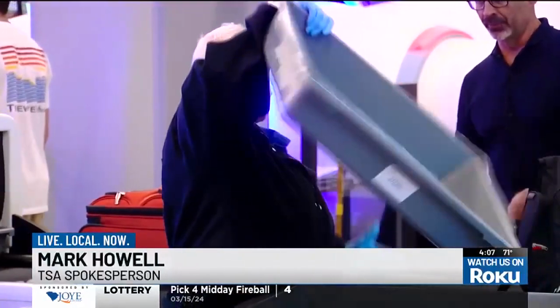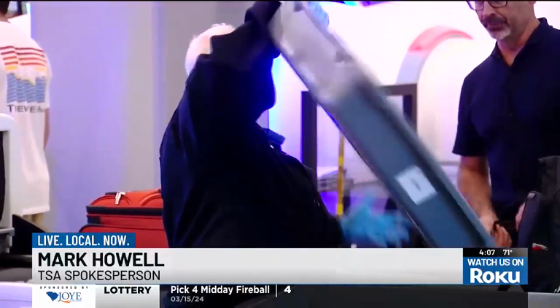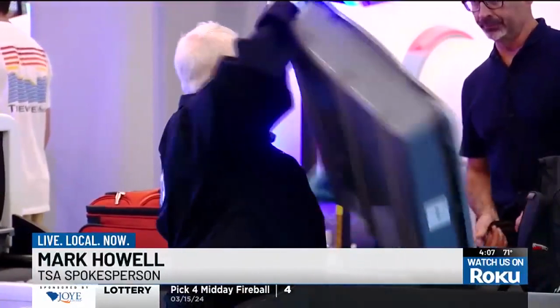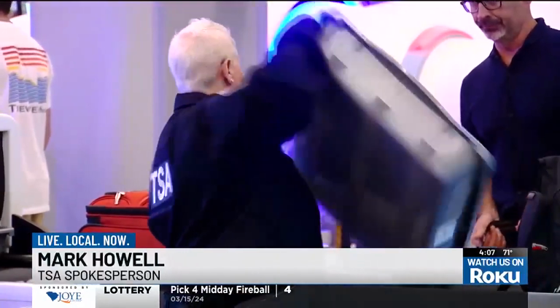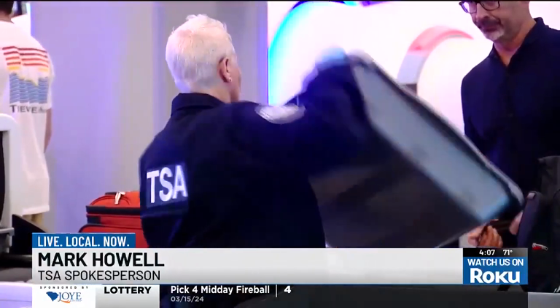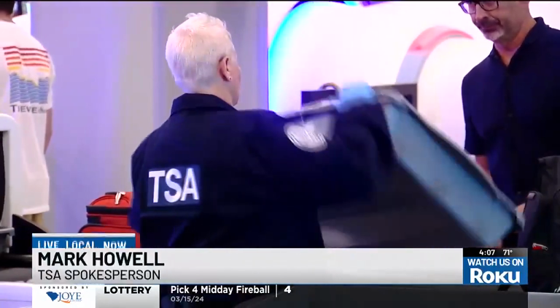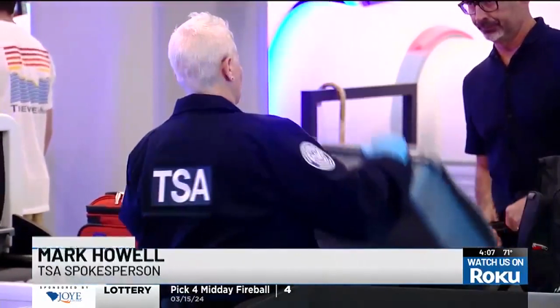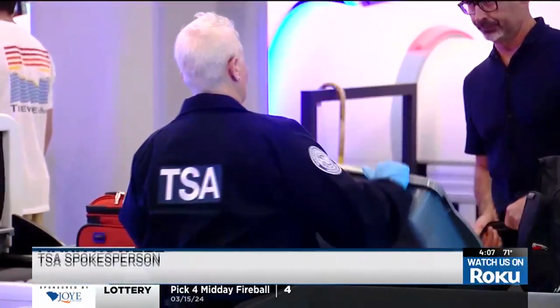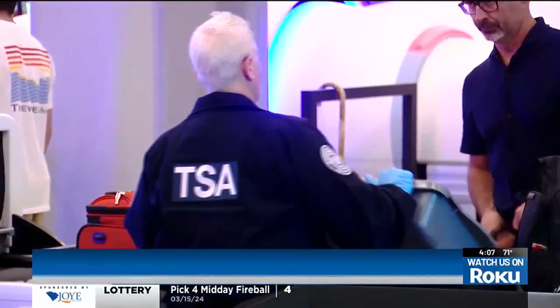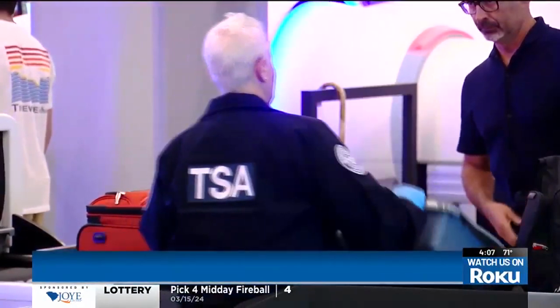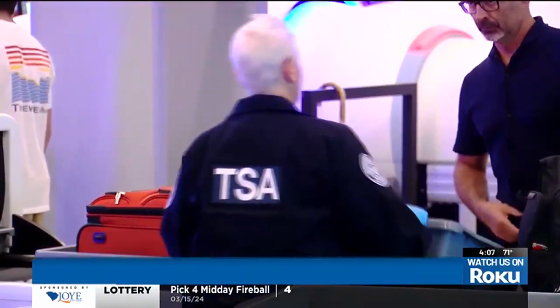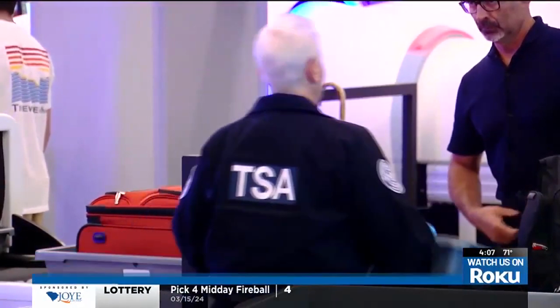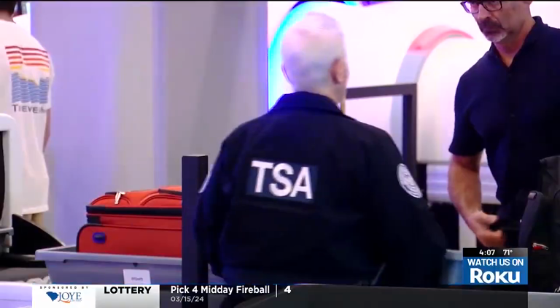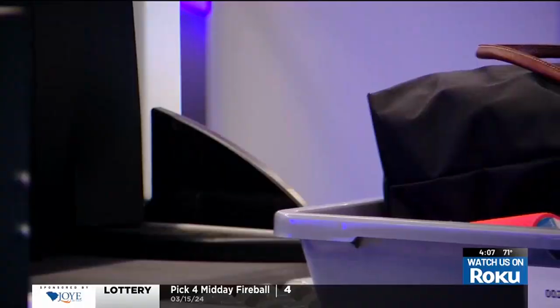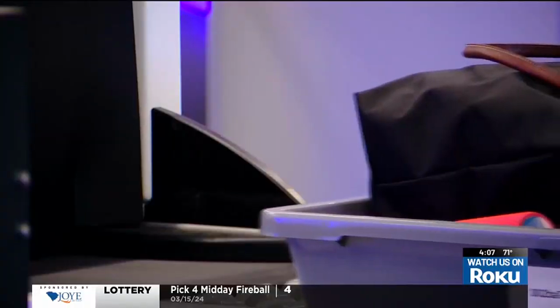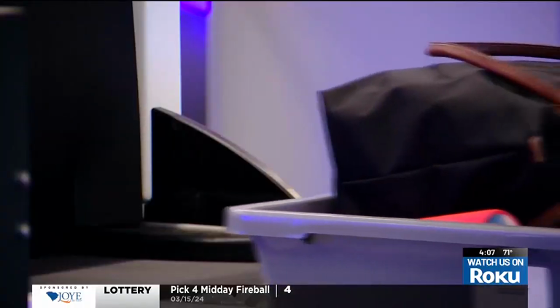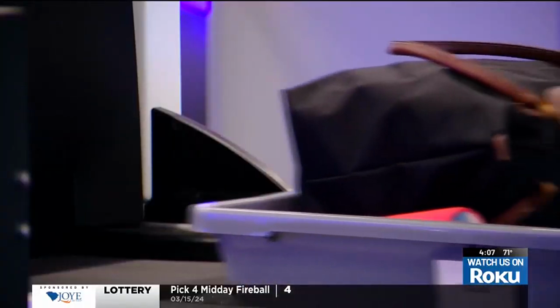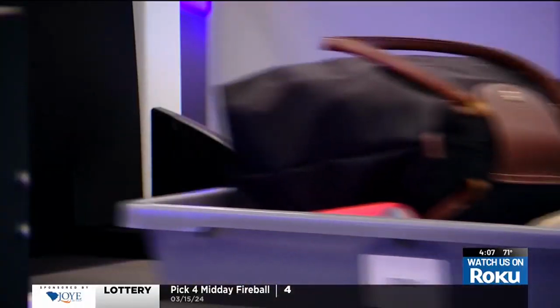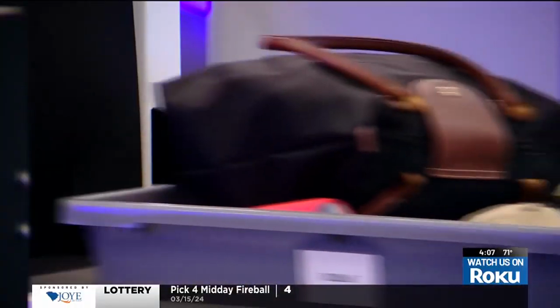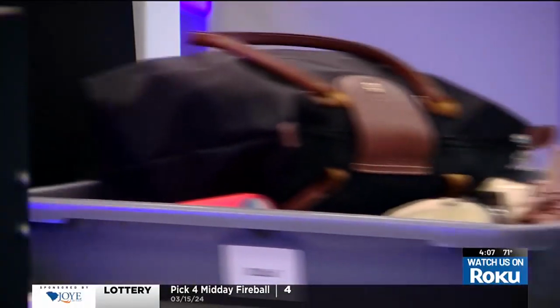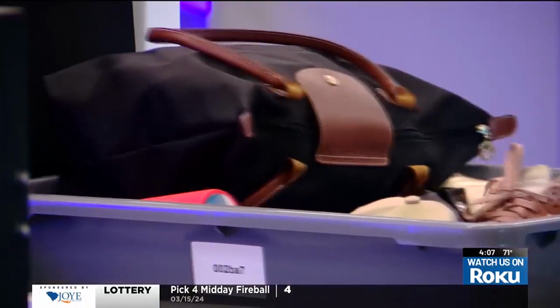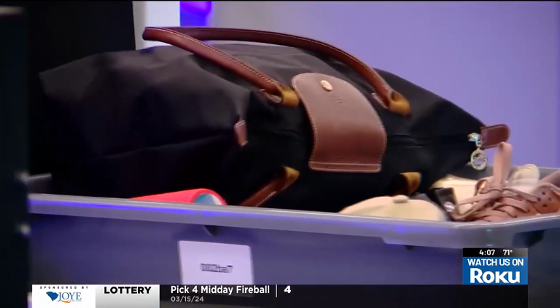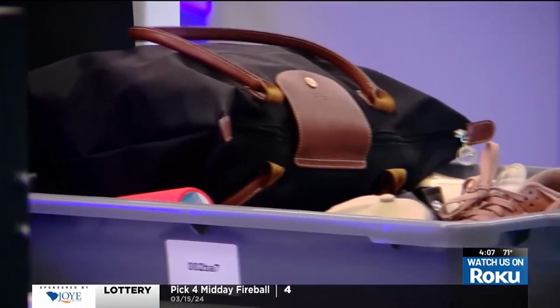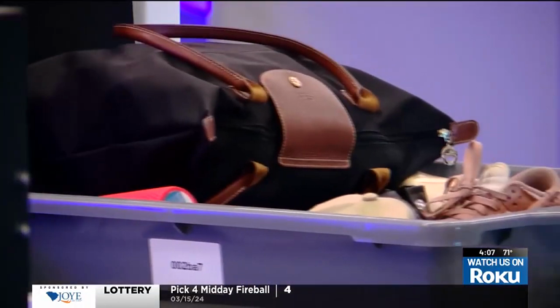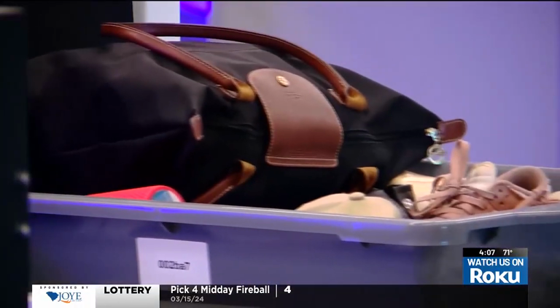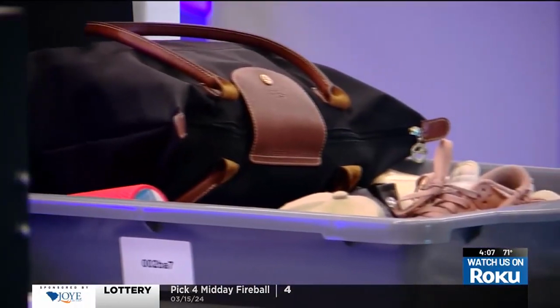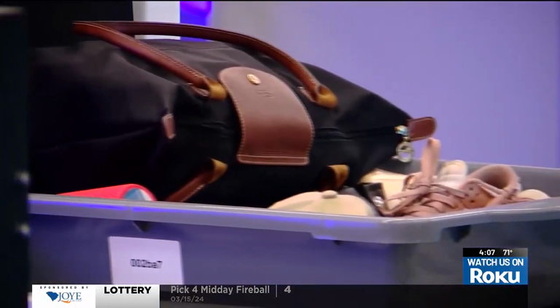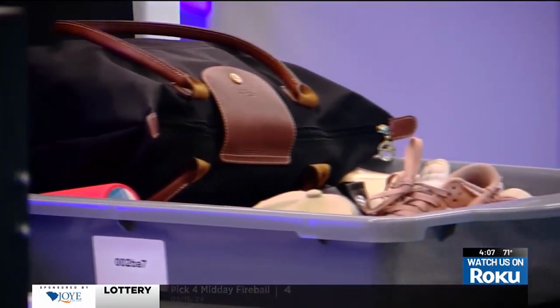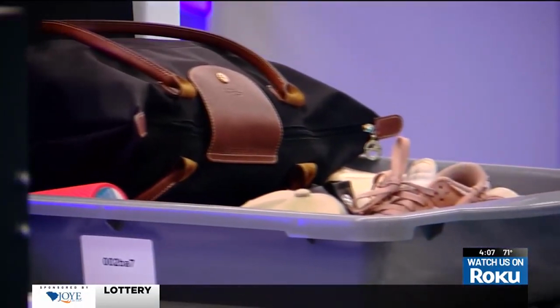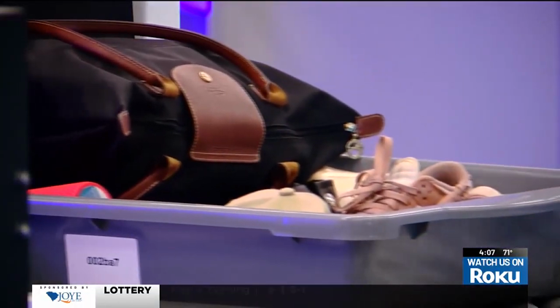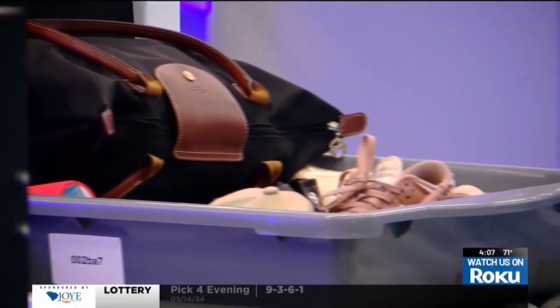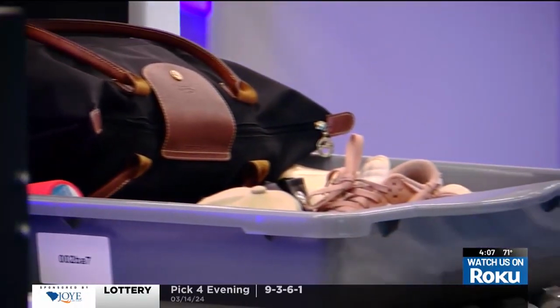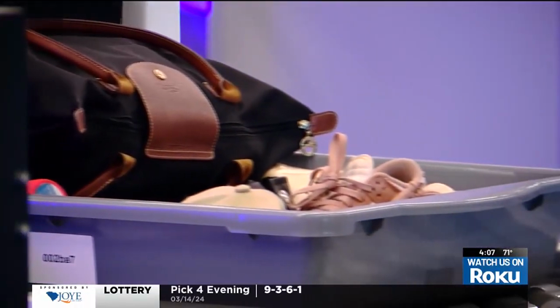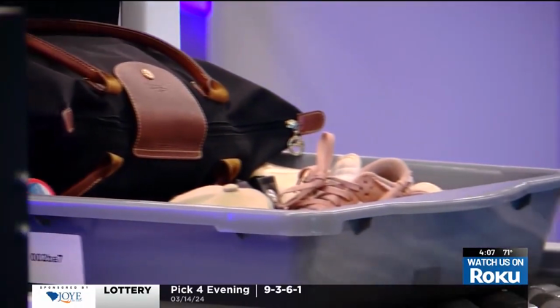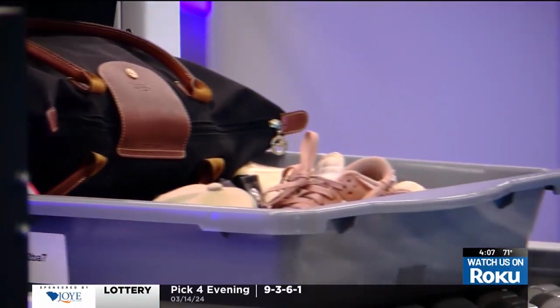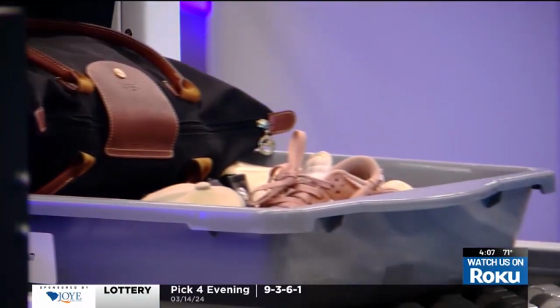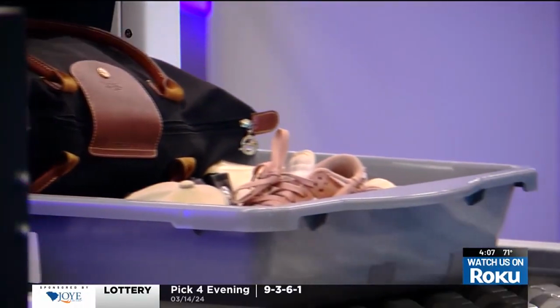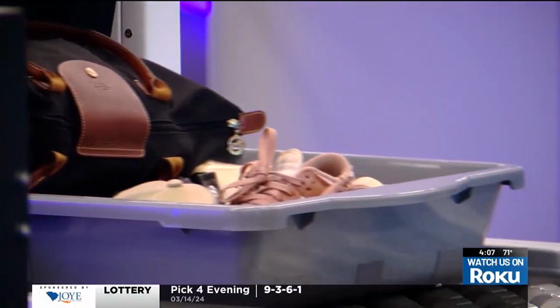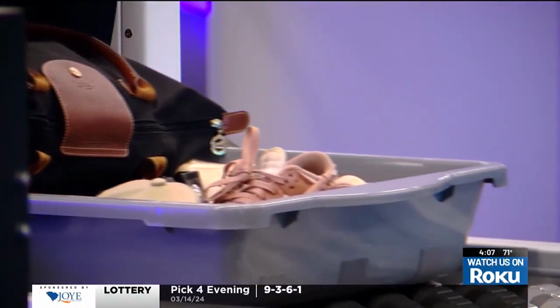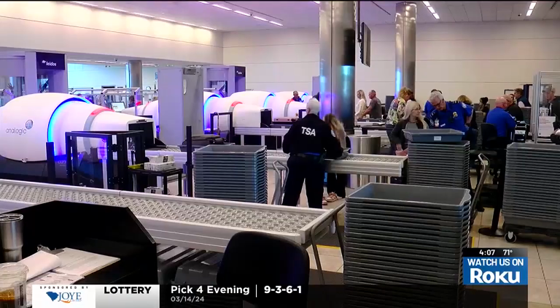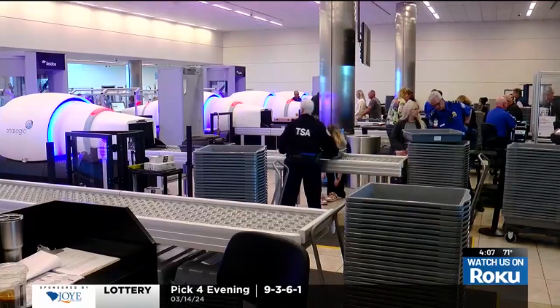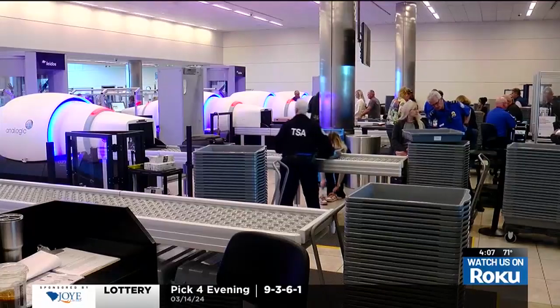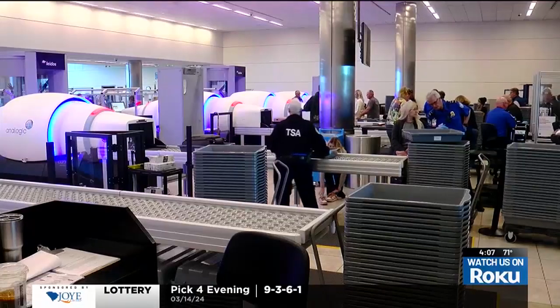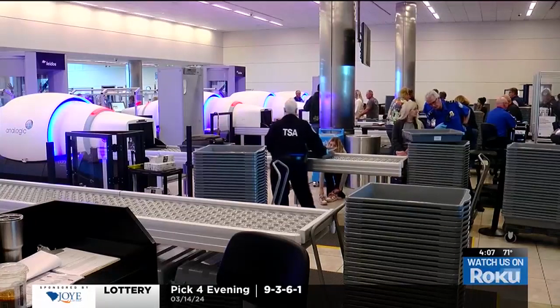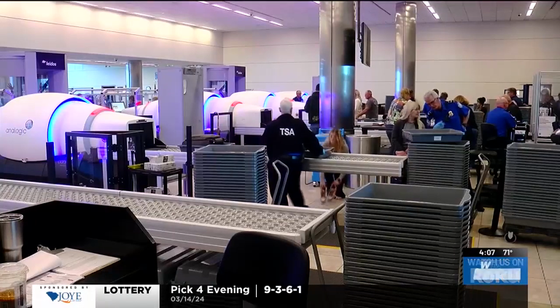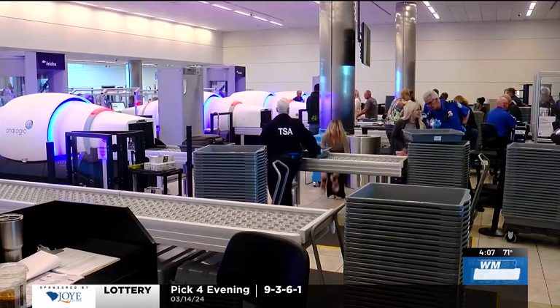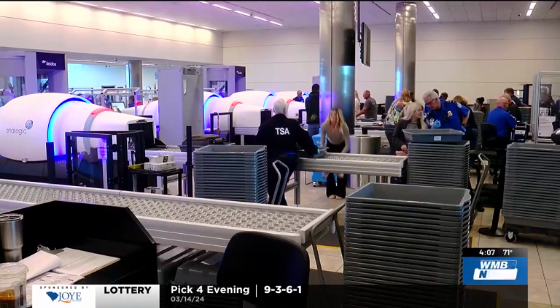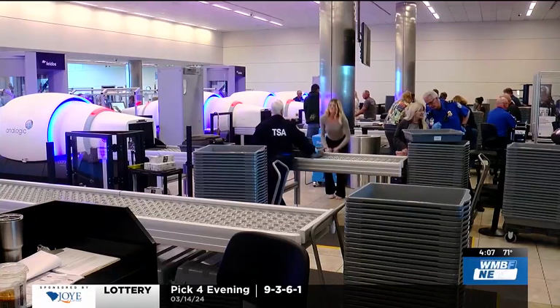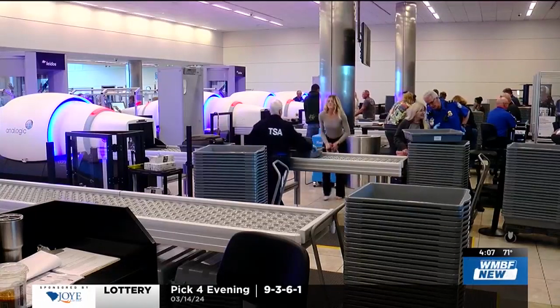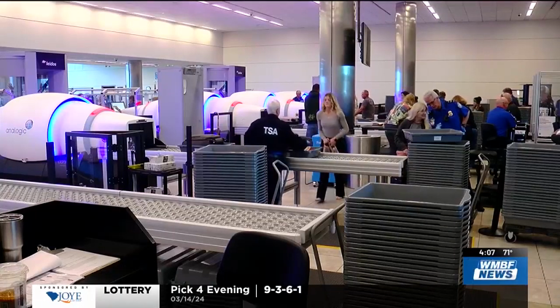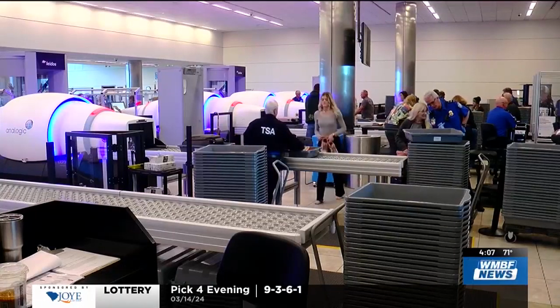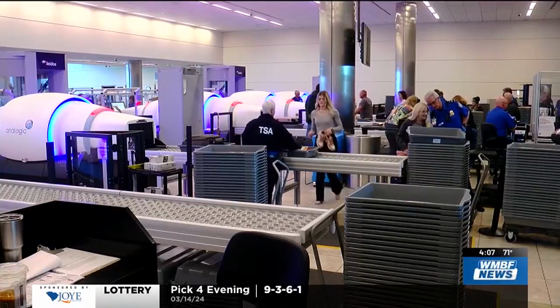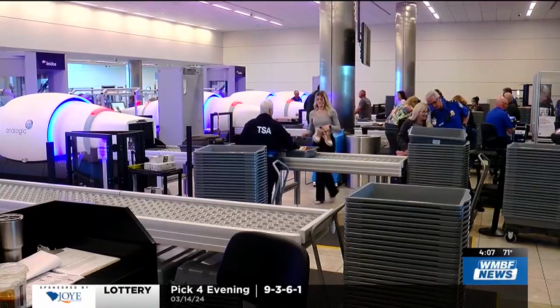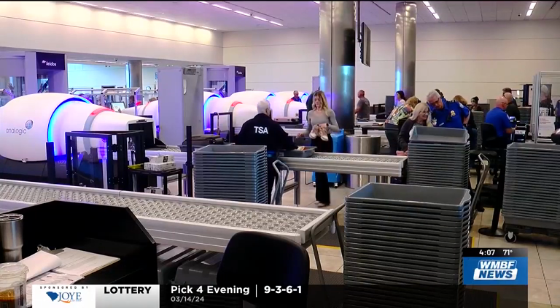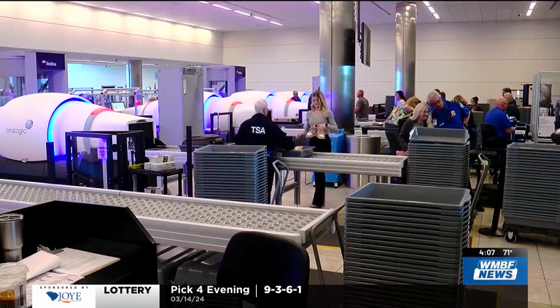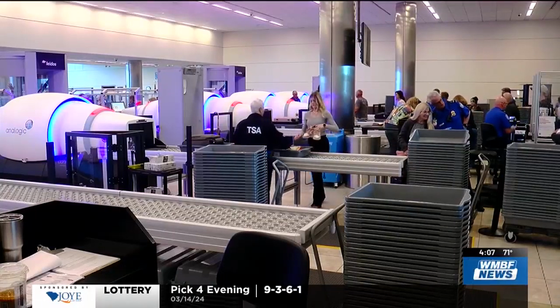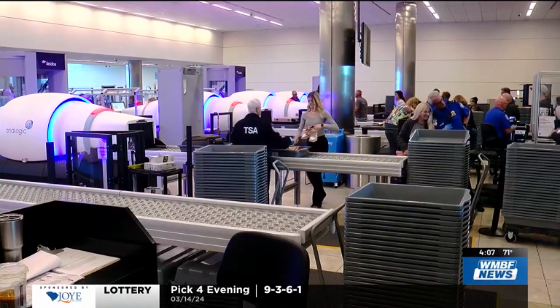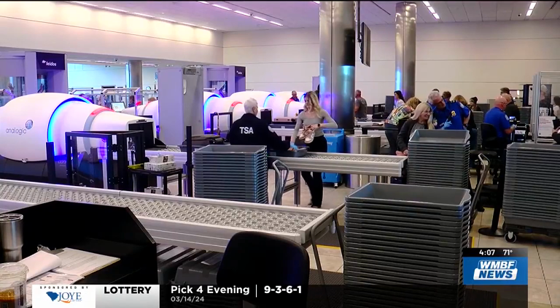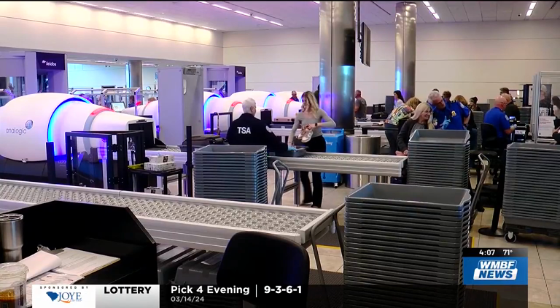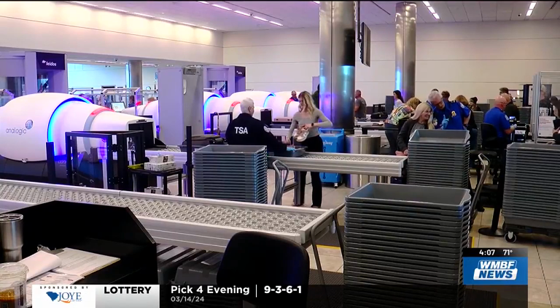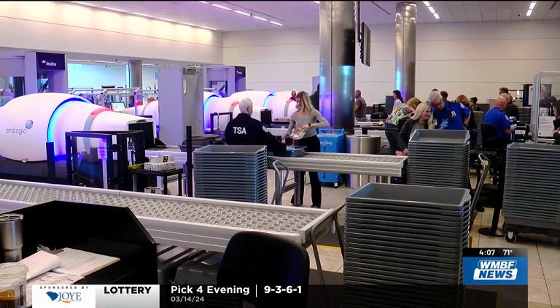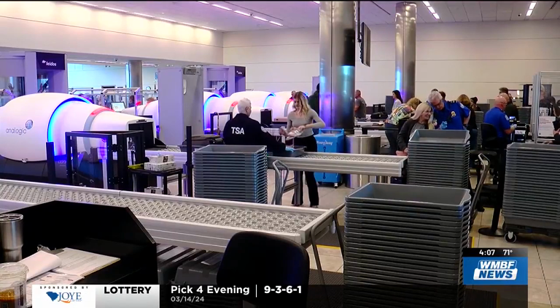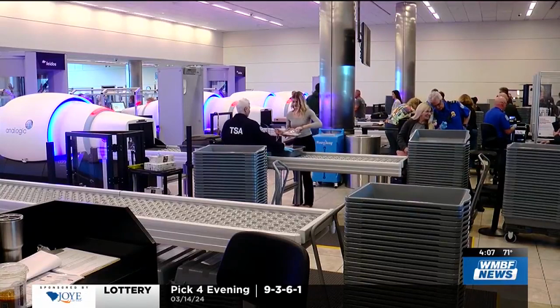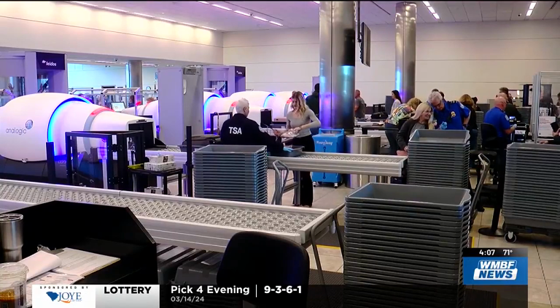Right now, Myrtle Beach International Airport has six of these new scanners. TSA hopes to install more of them in airports across South Carolina and across the country.